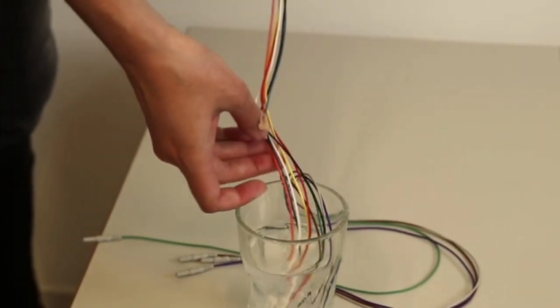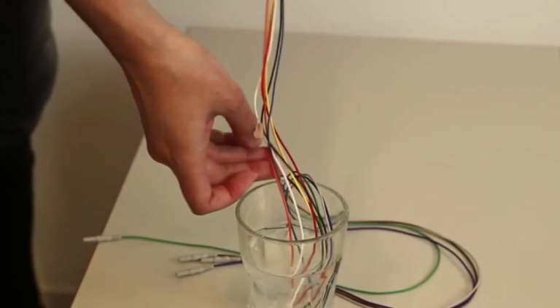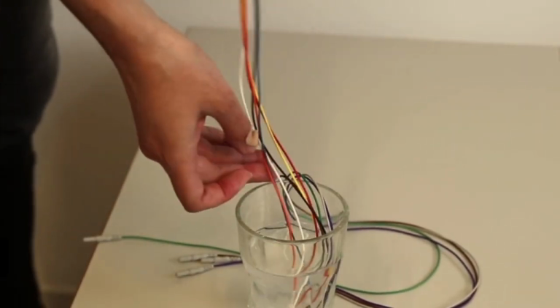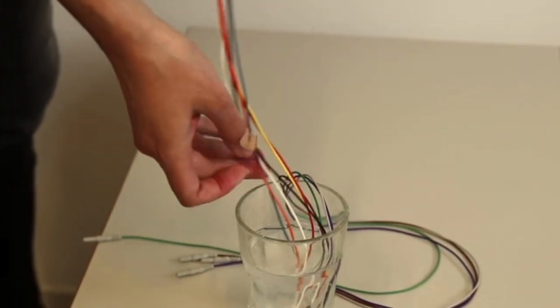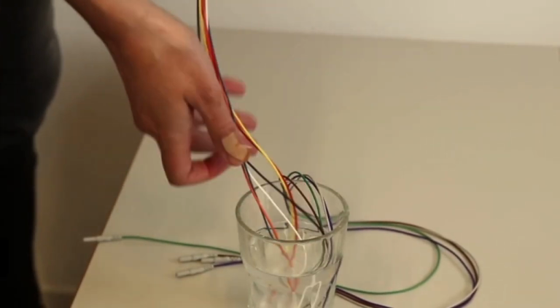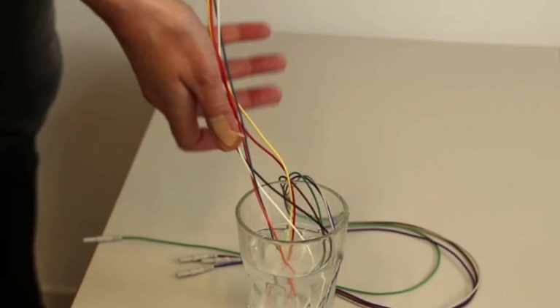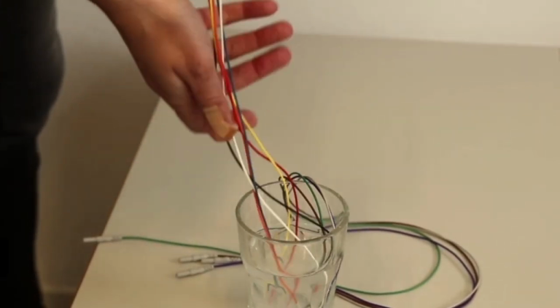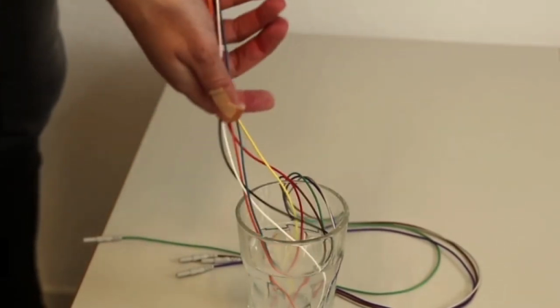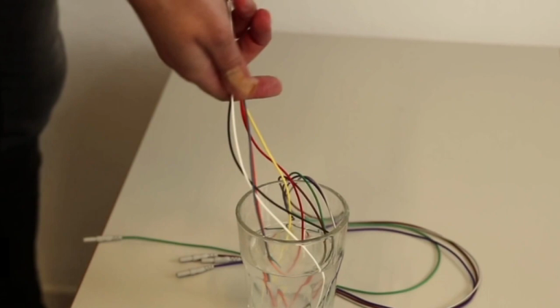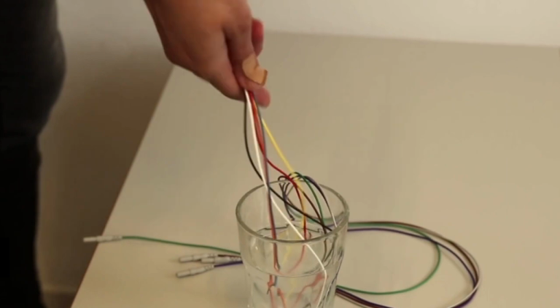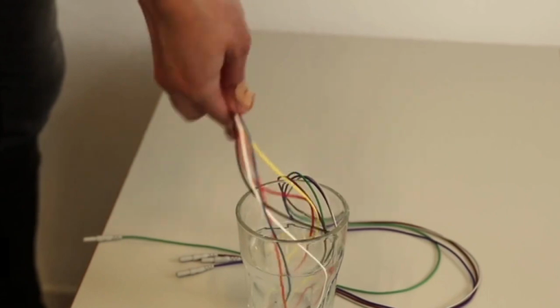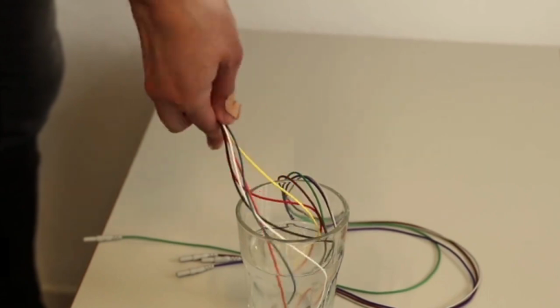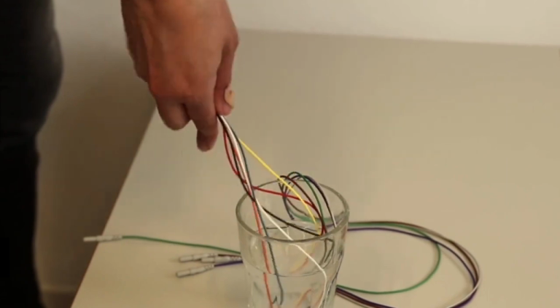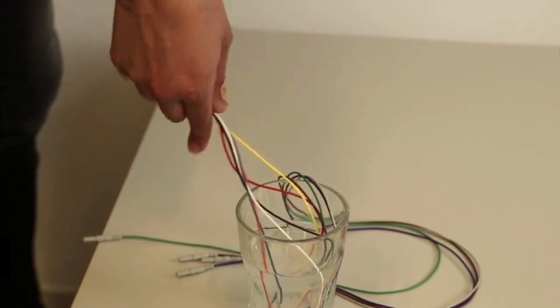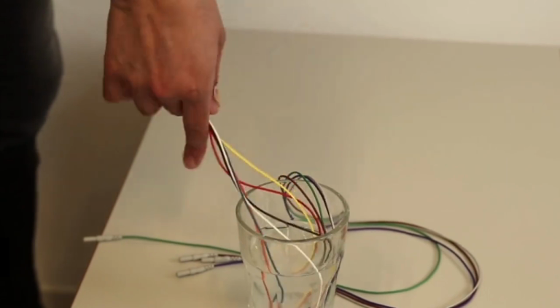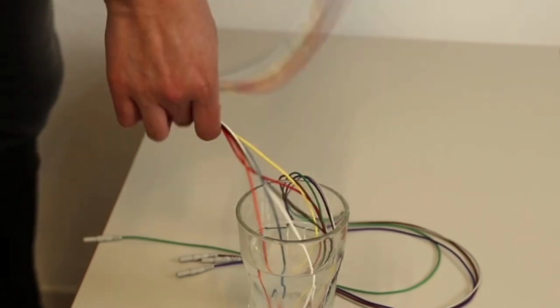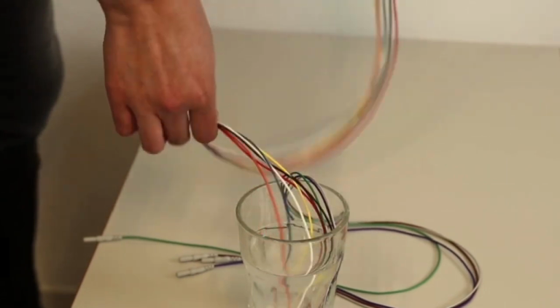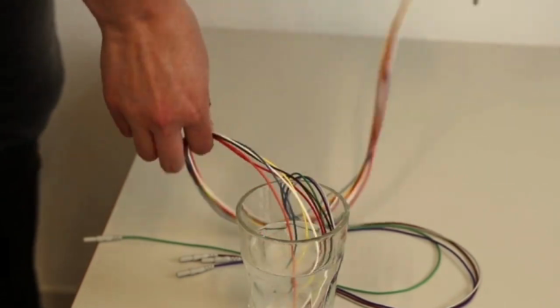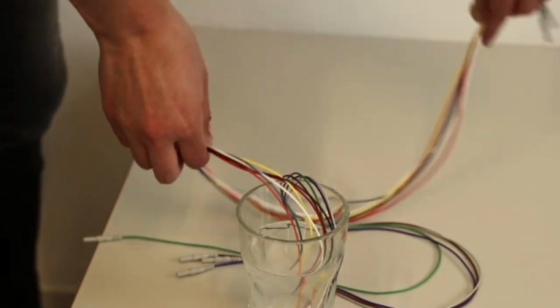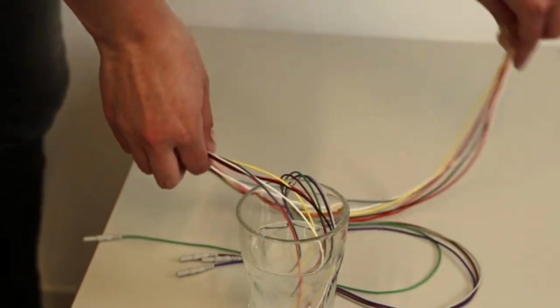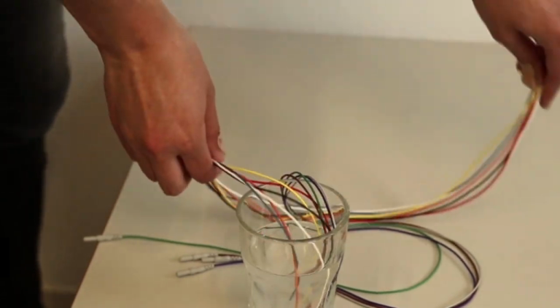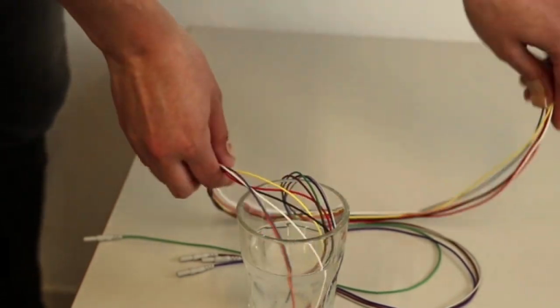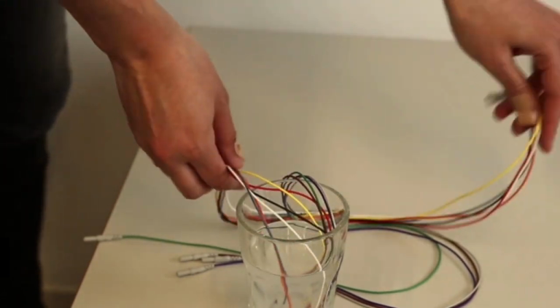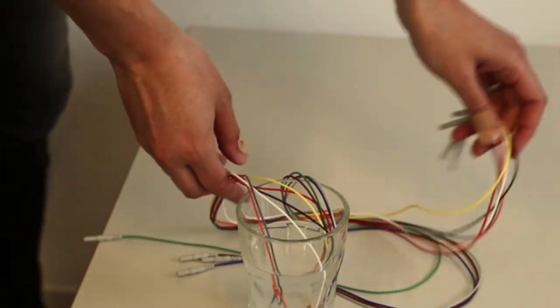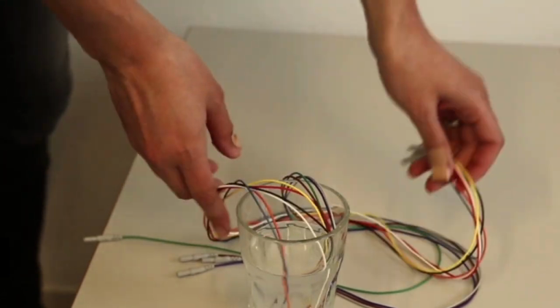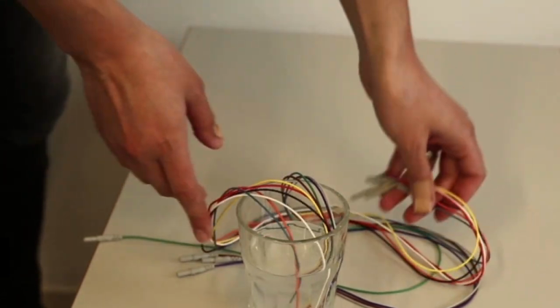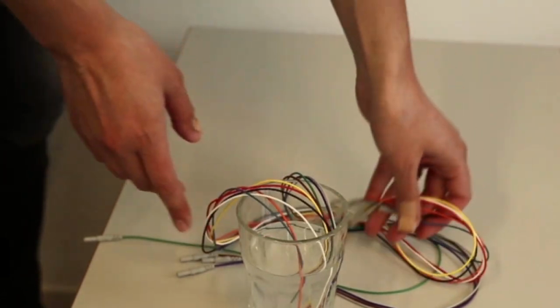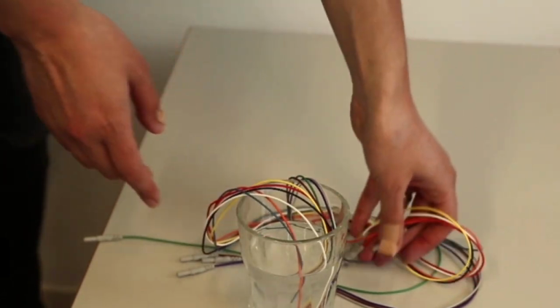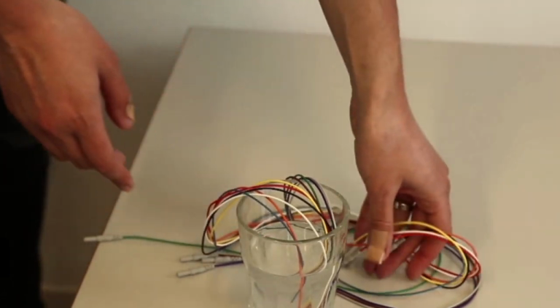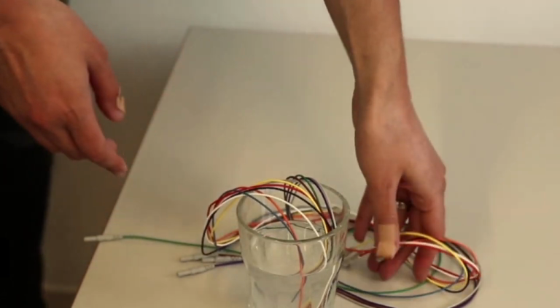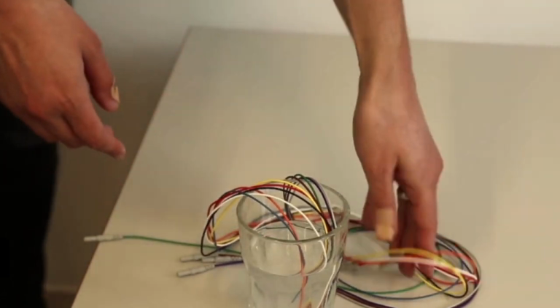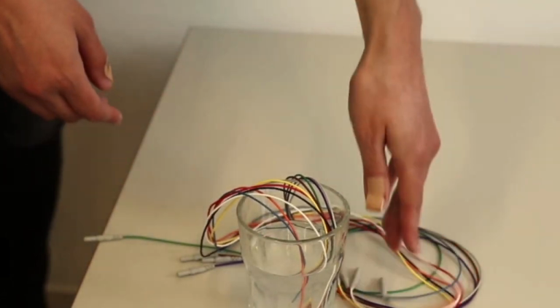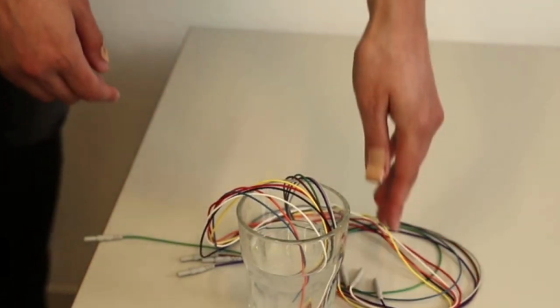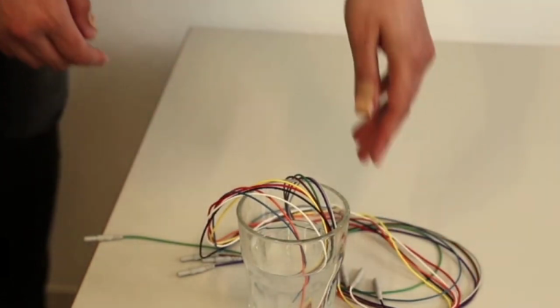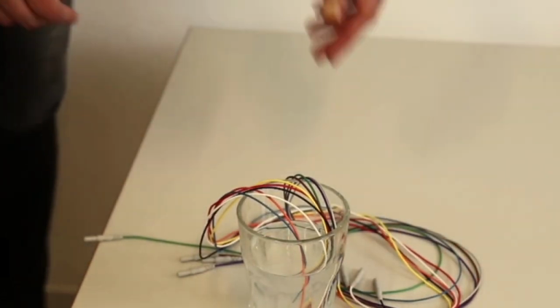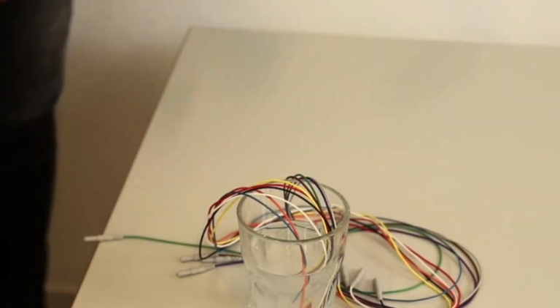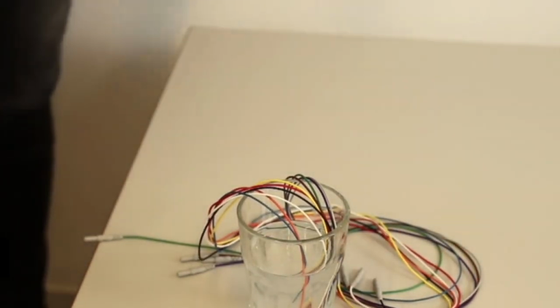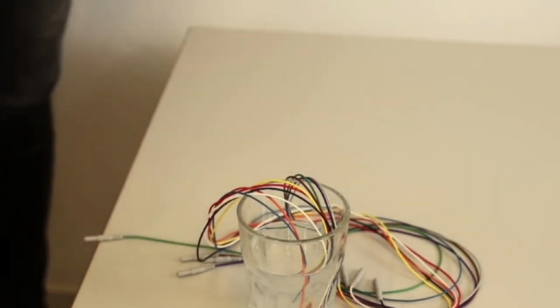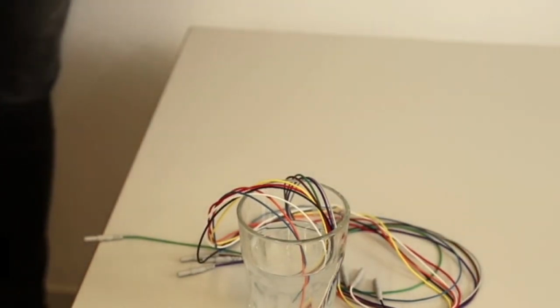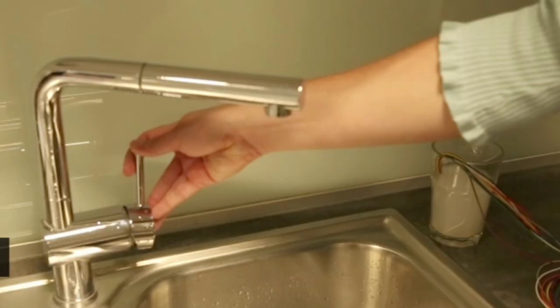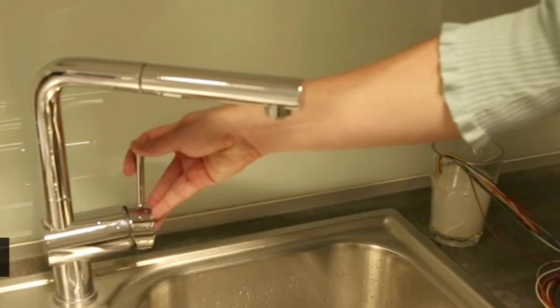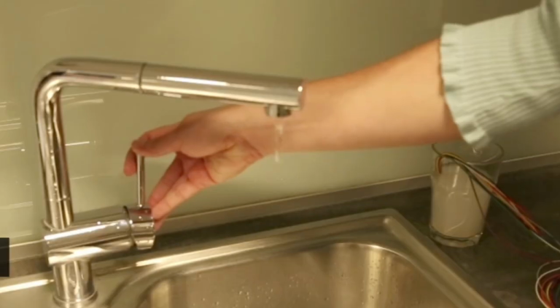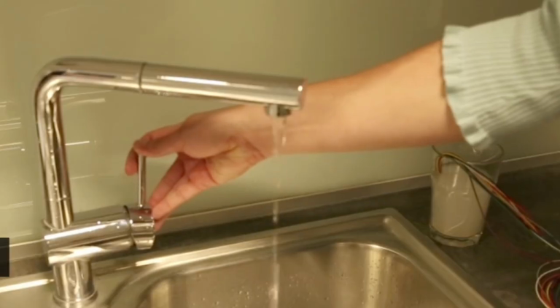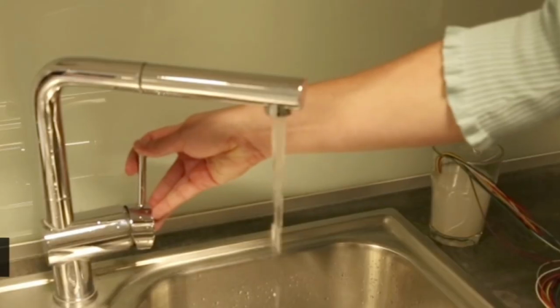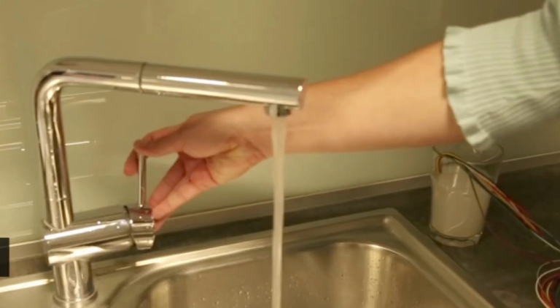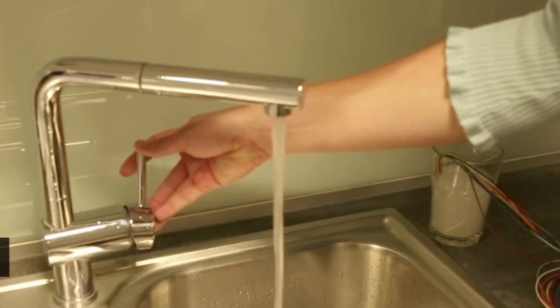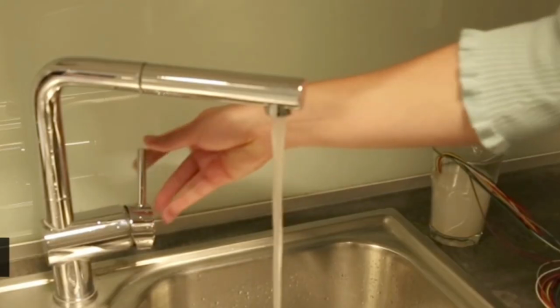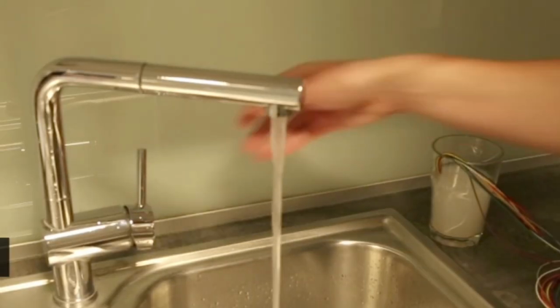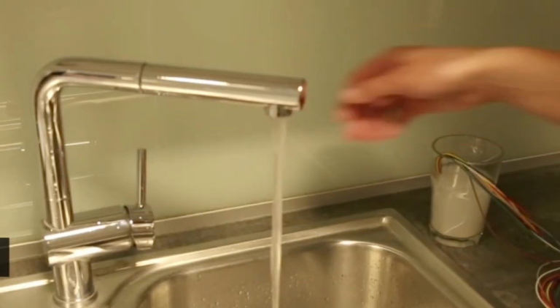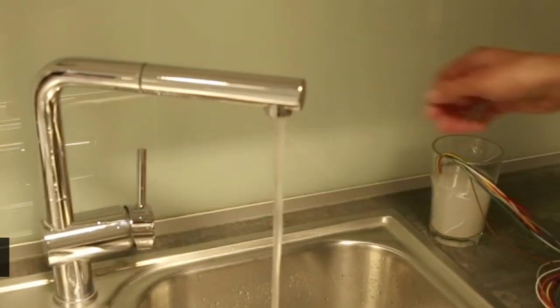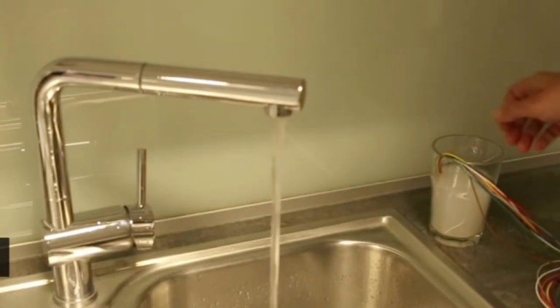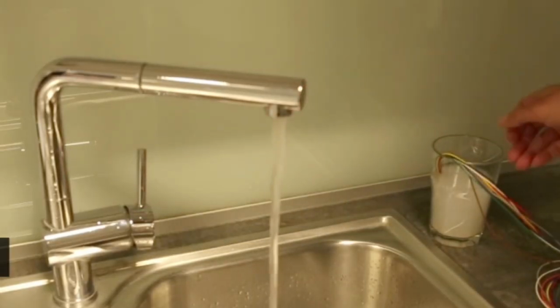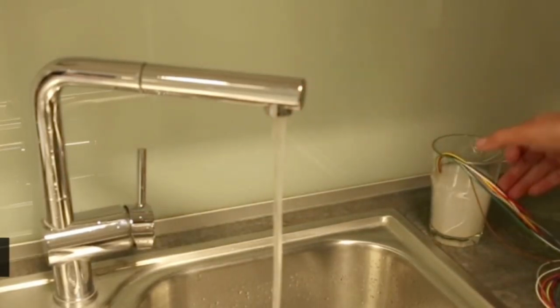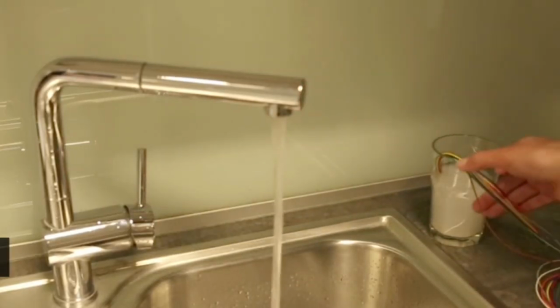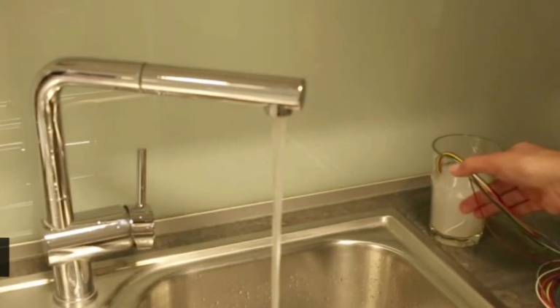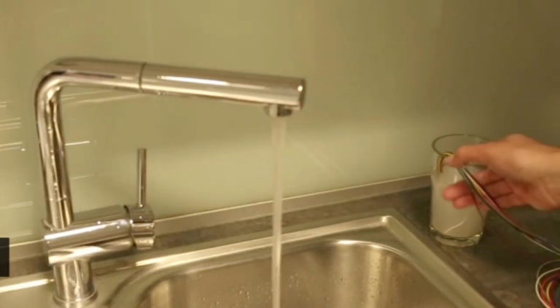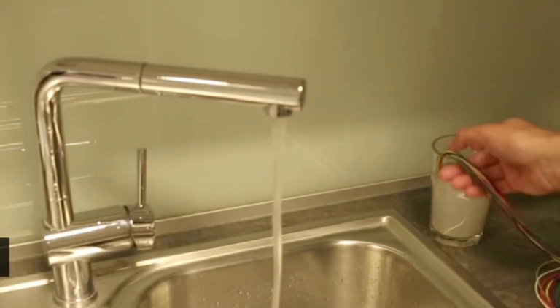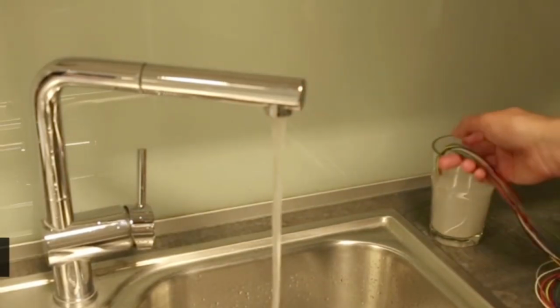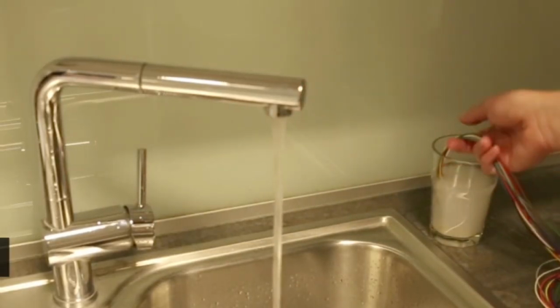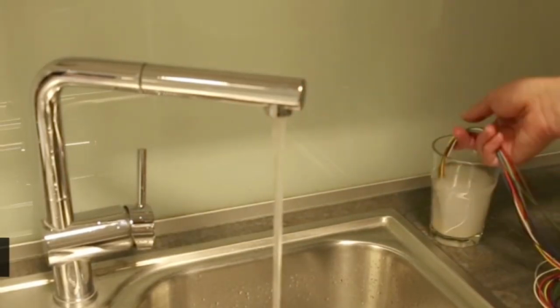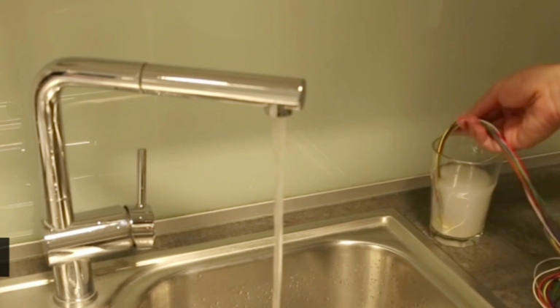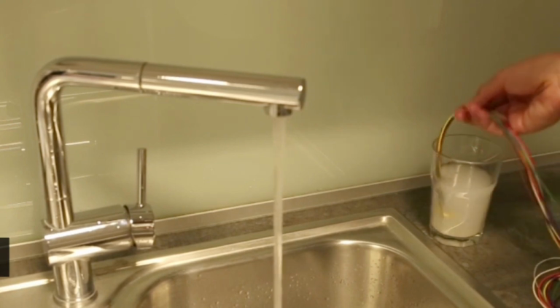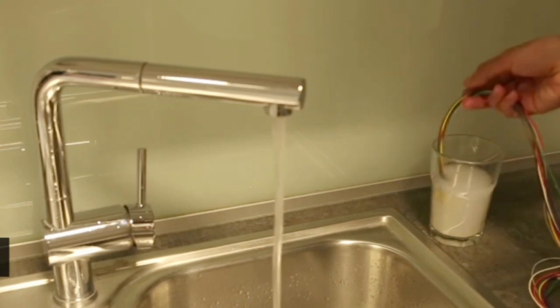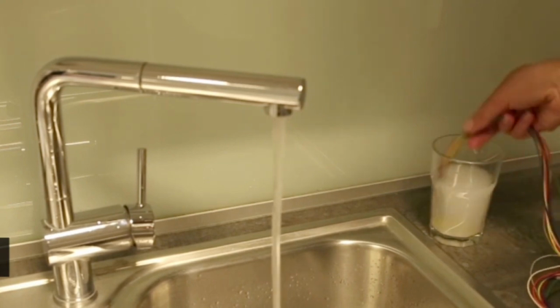Alternatively, put the electrodes in a glass of warm water for 10 to 15 minutes and then rinse them under running water.